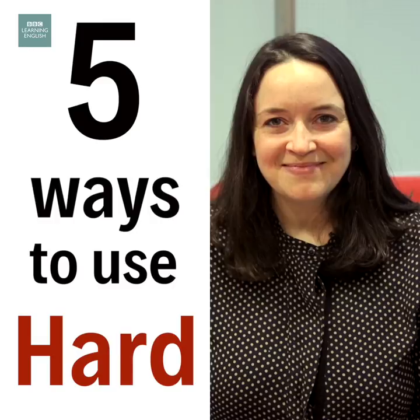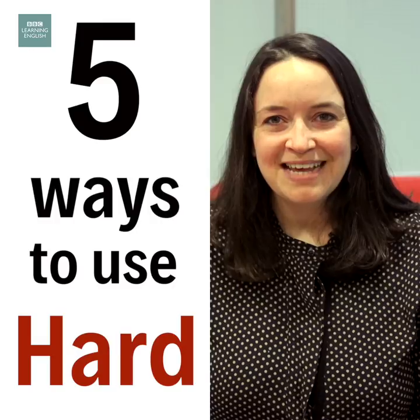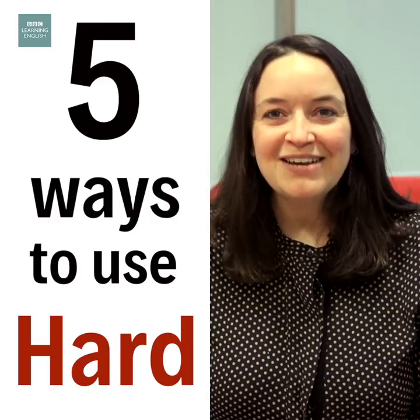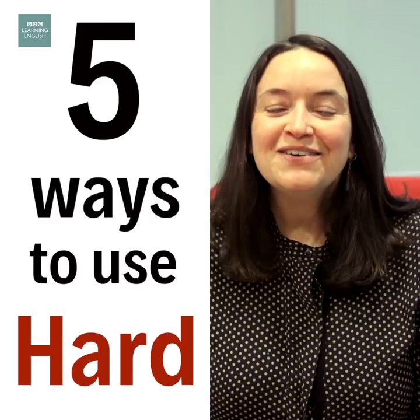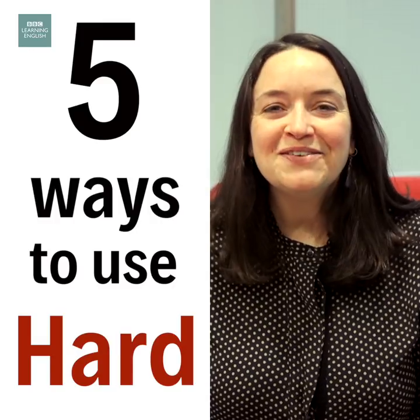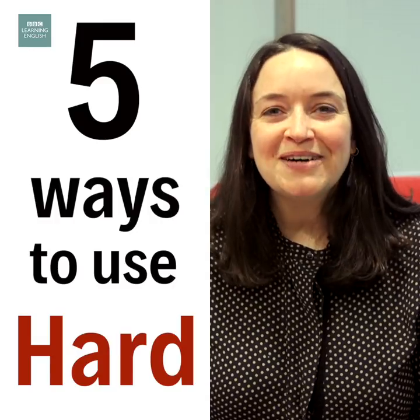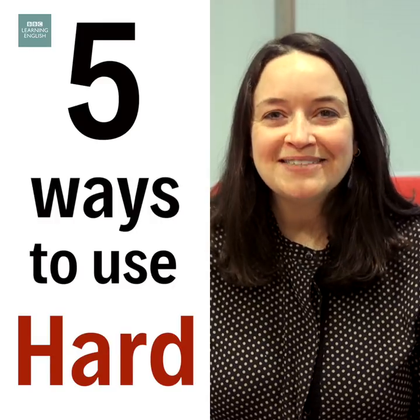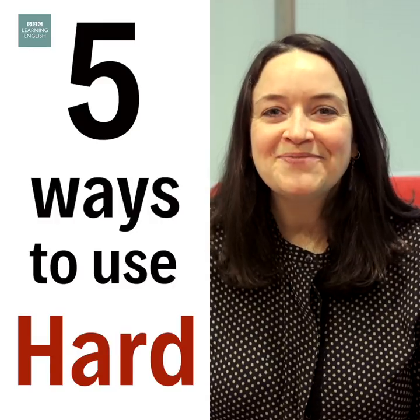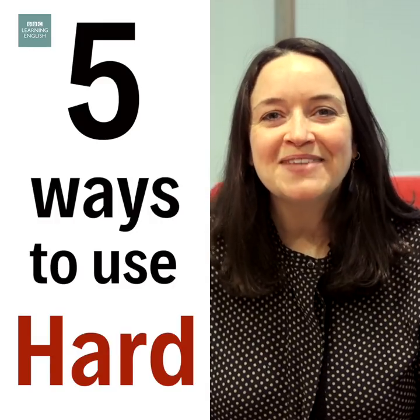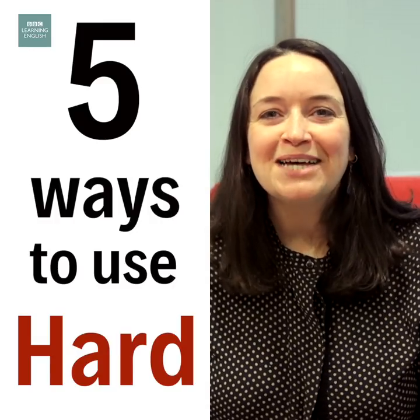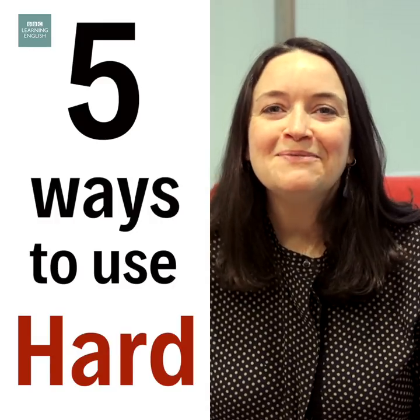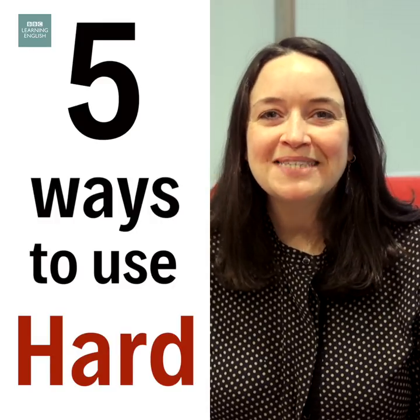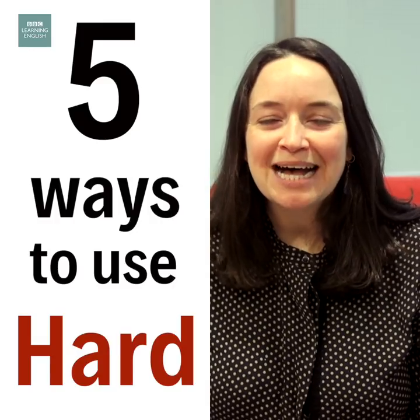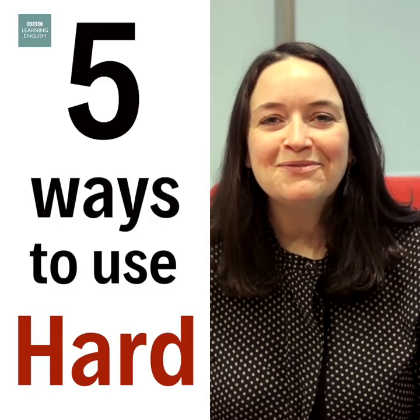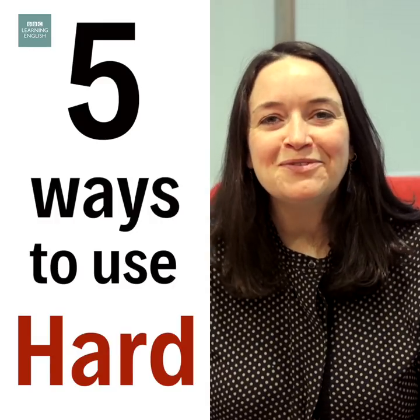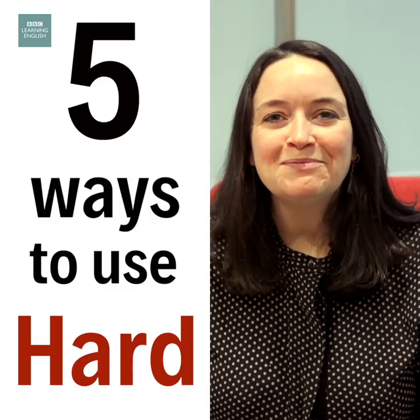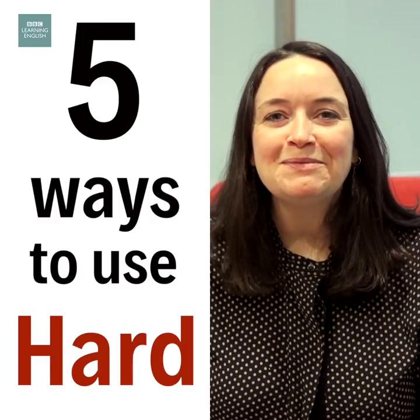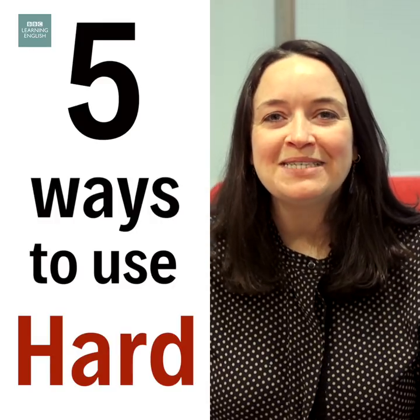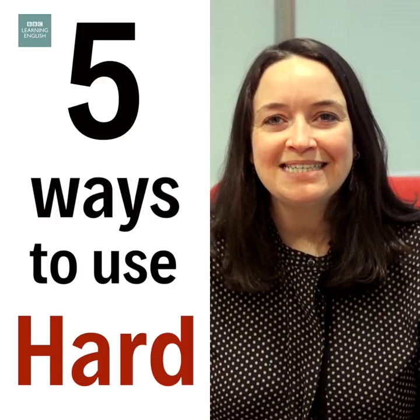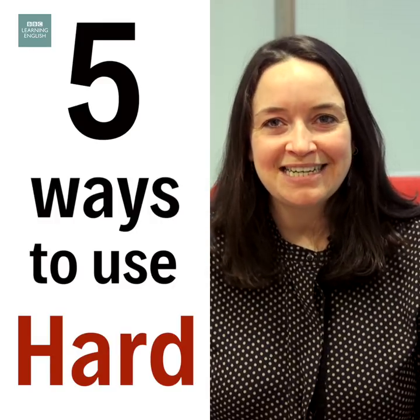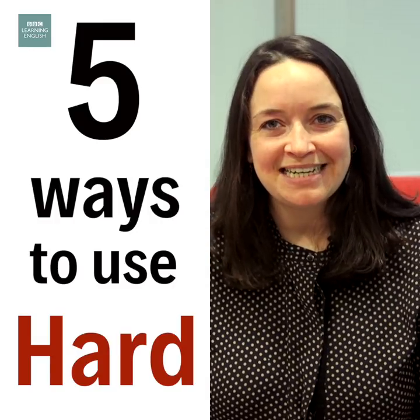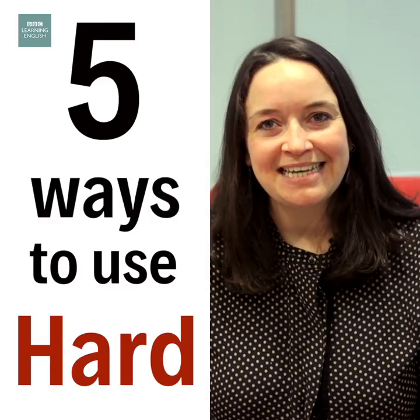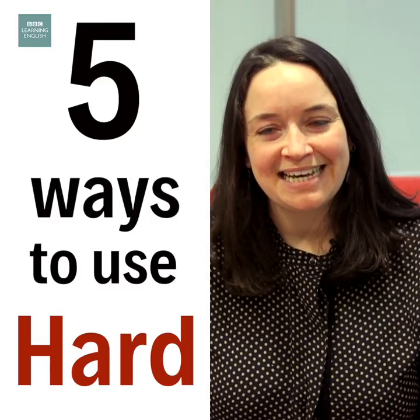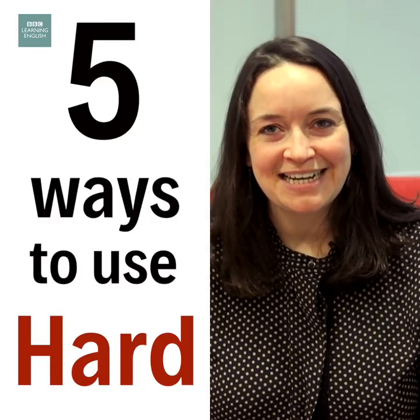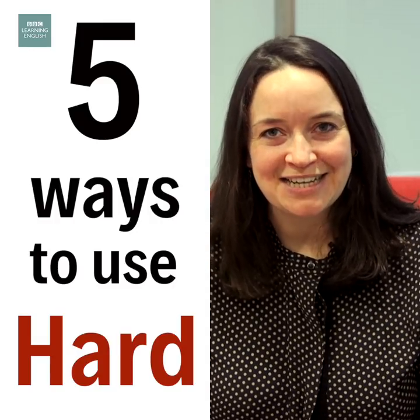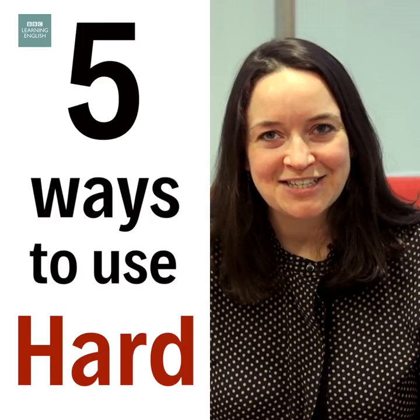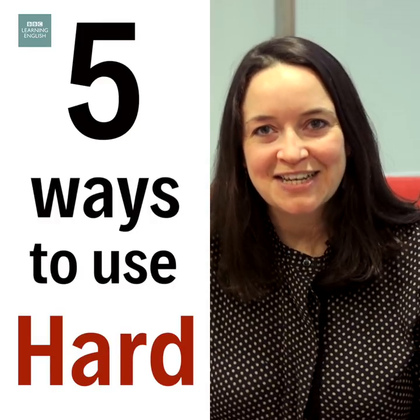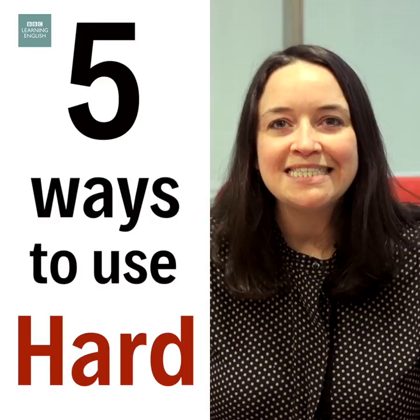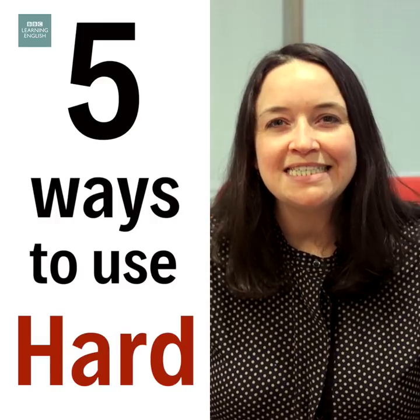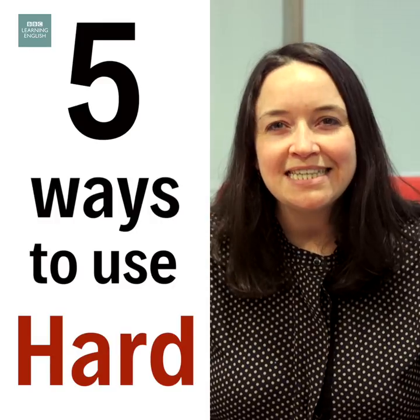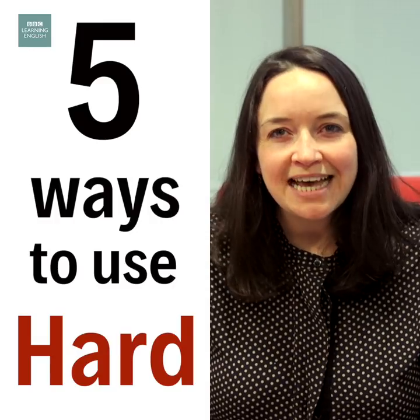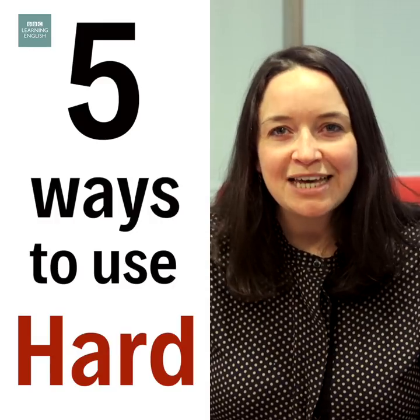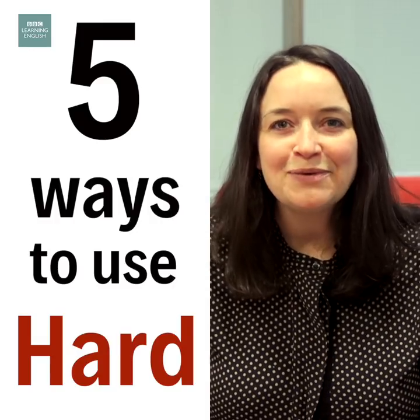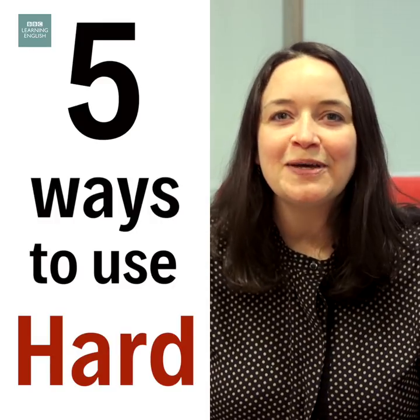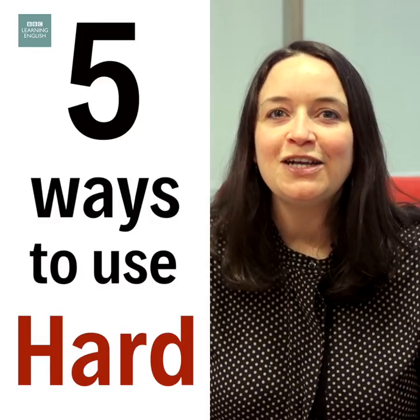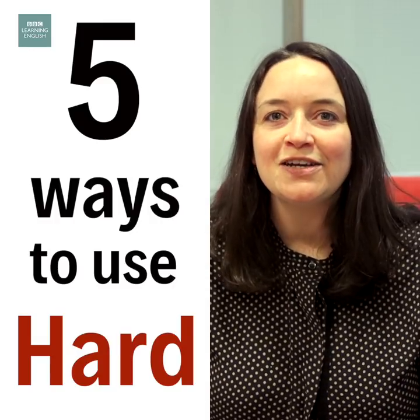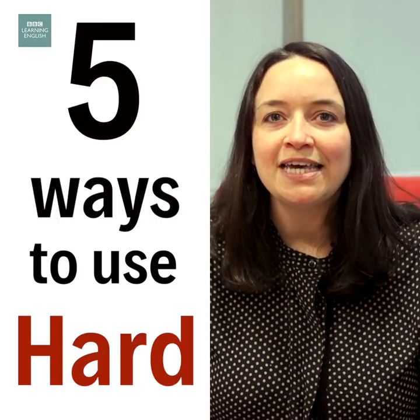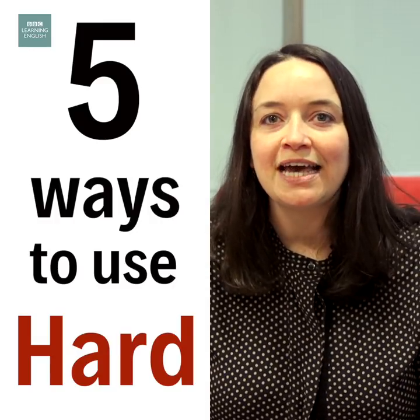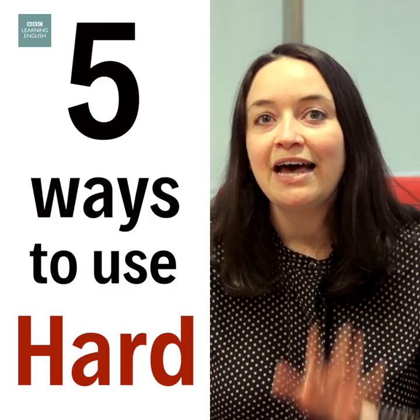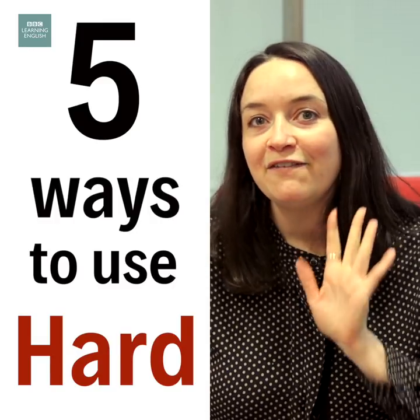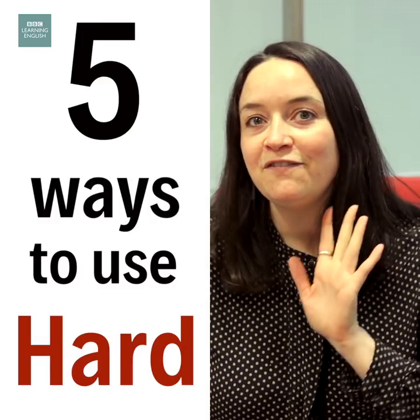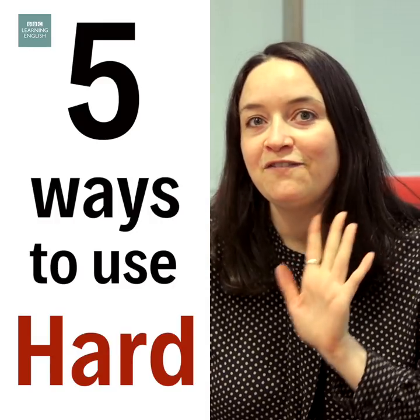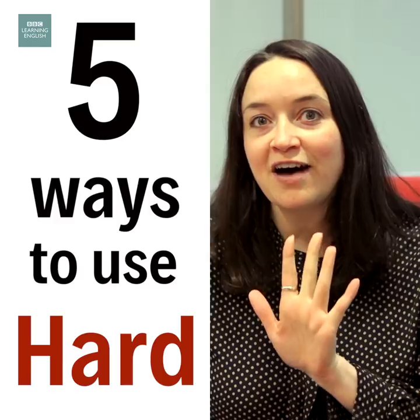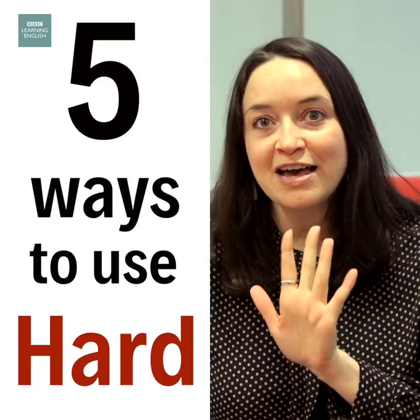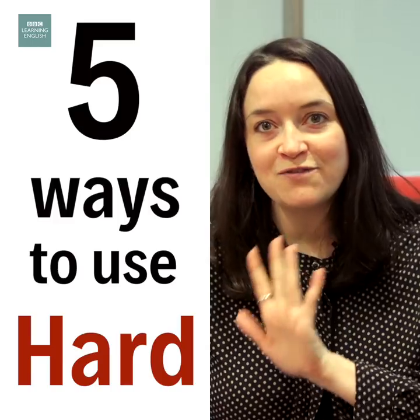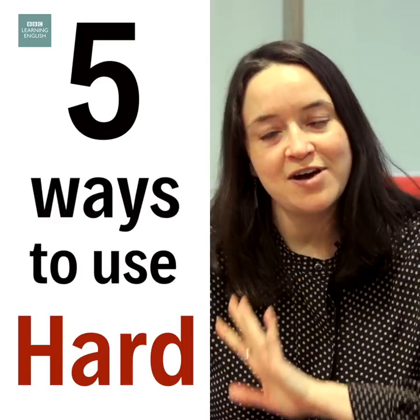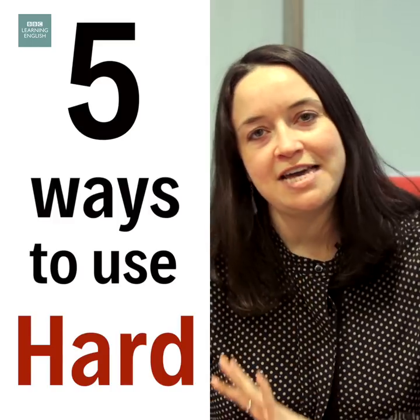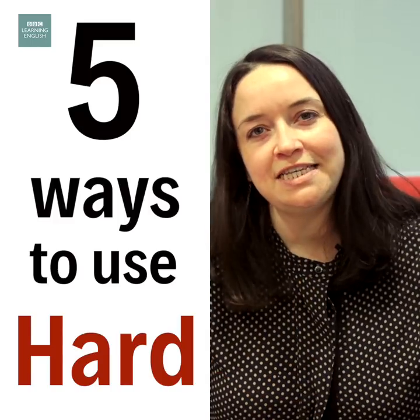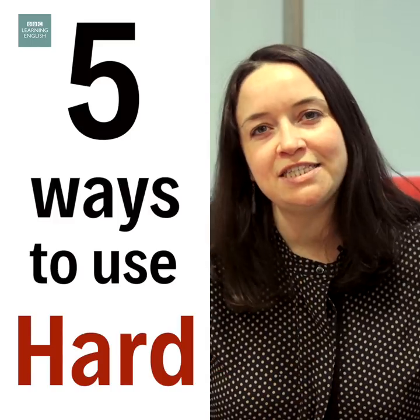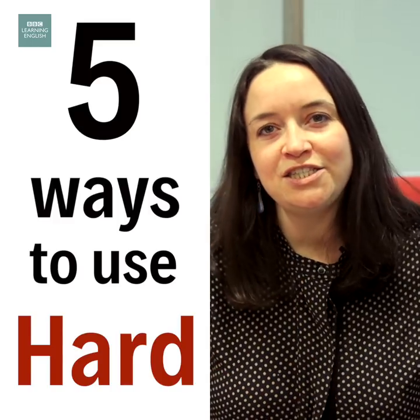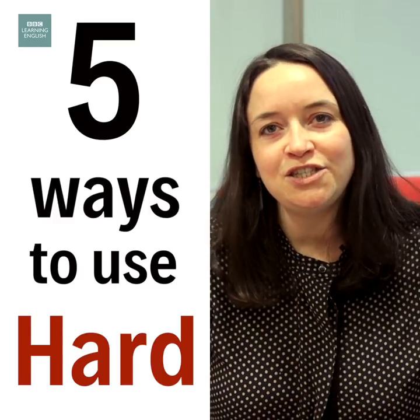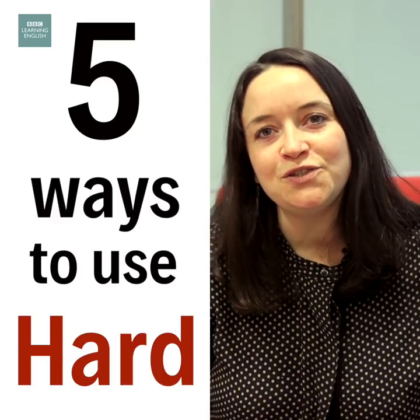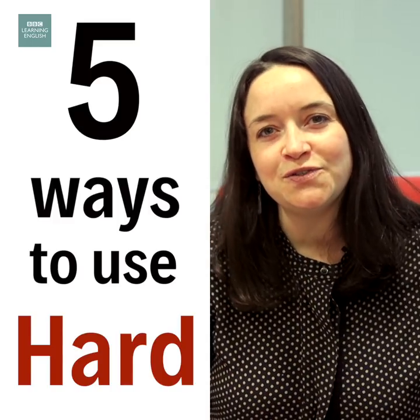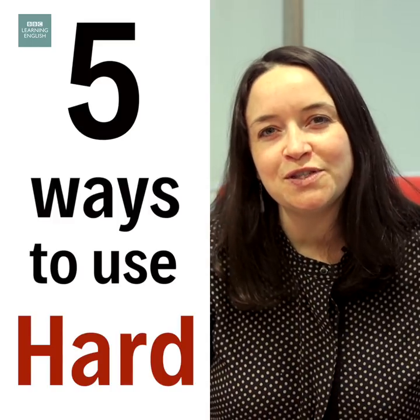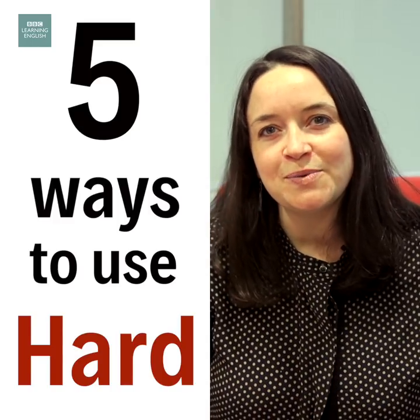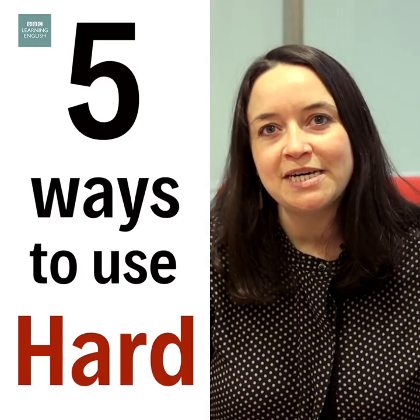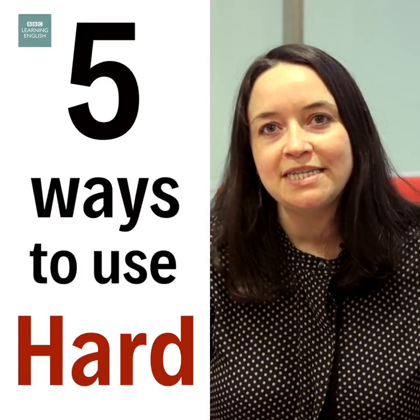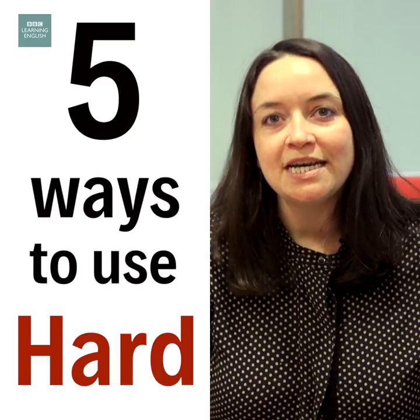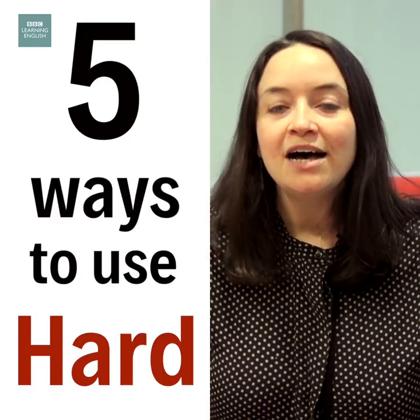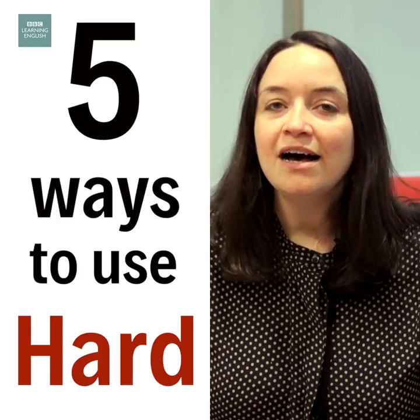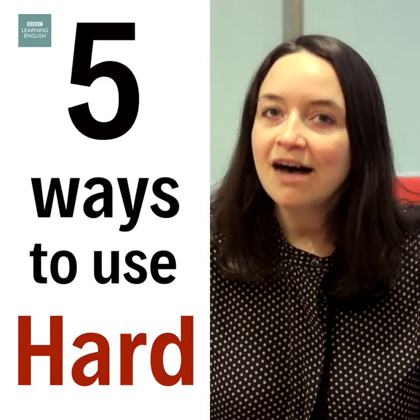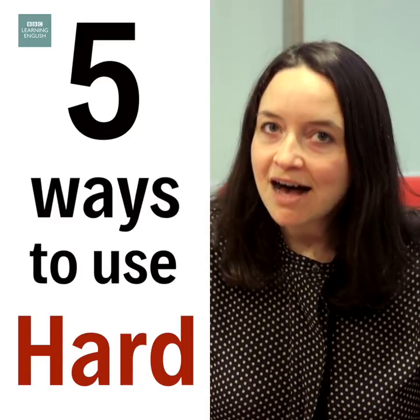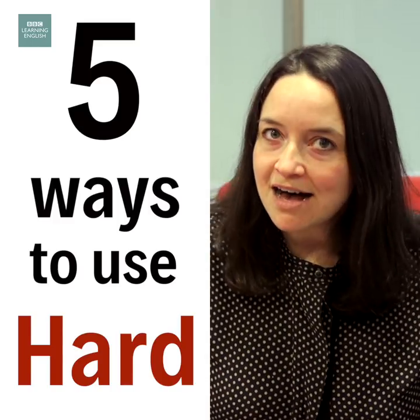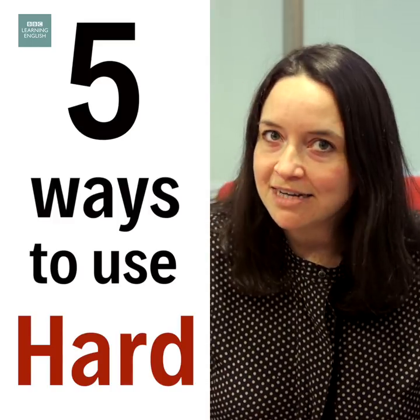Hello everyone, I'm Sam from BBC Learning English and today we are looking at five ways to use the word hard.